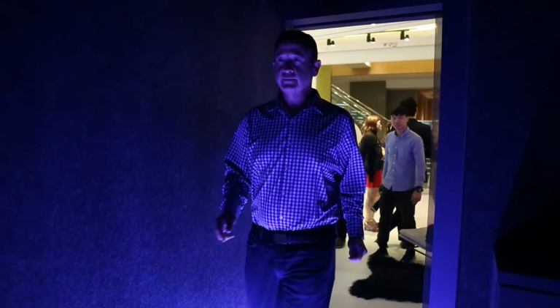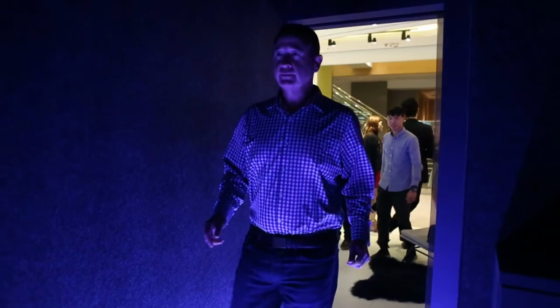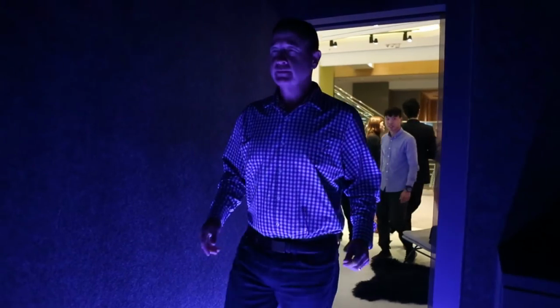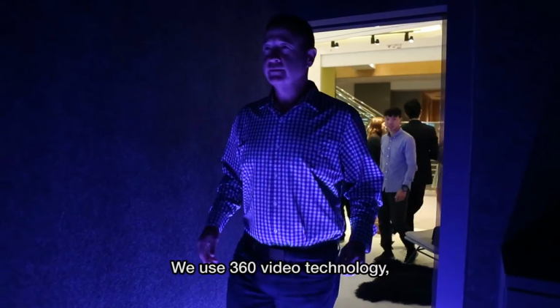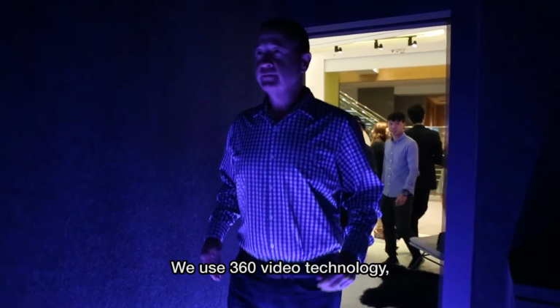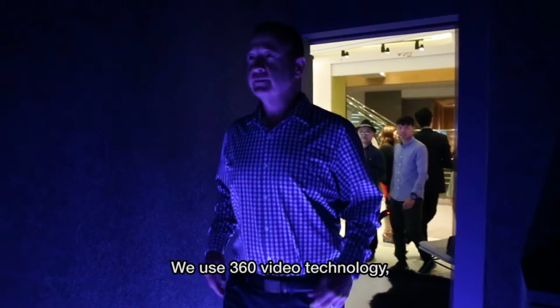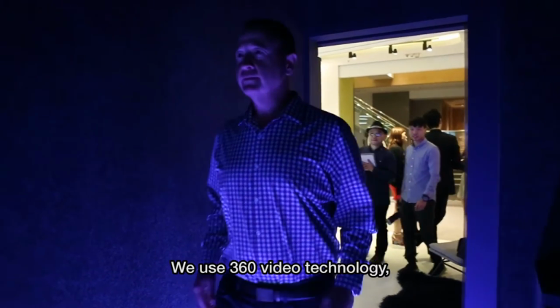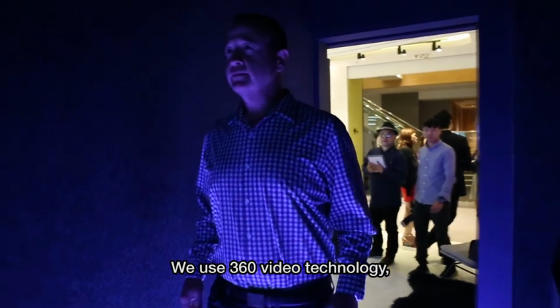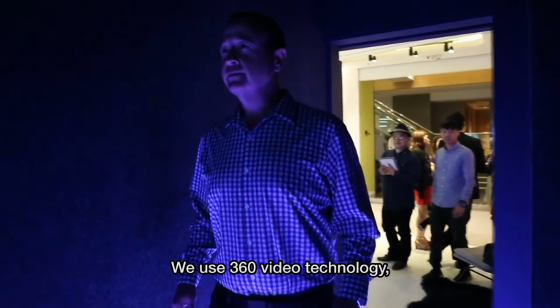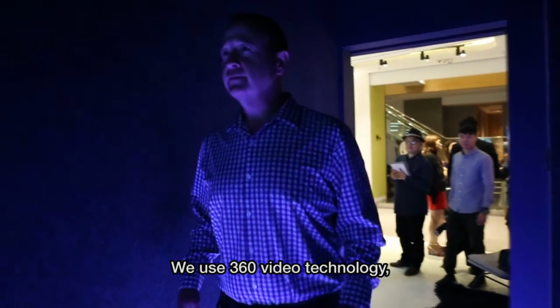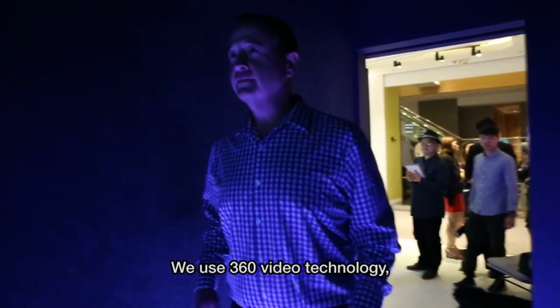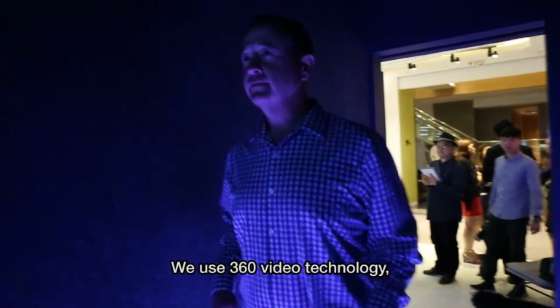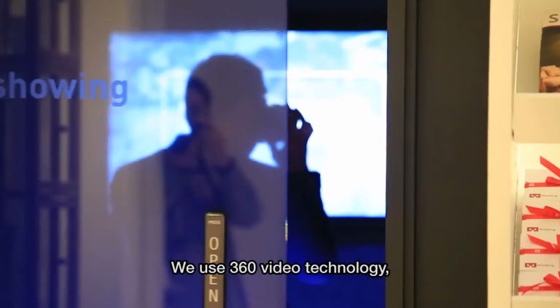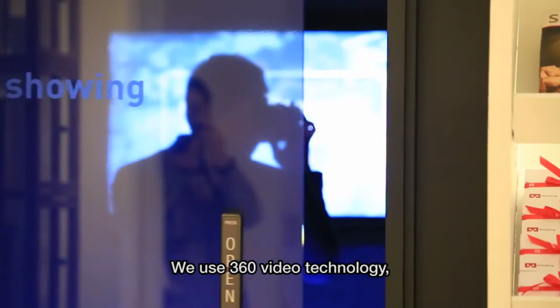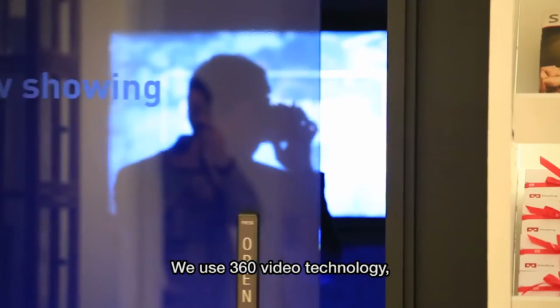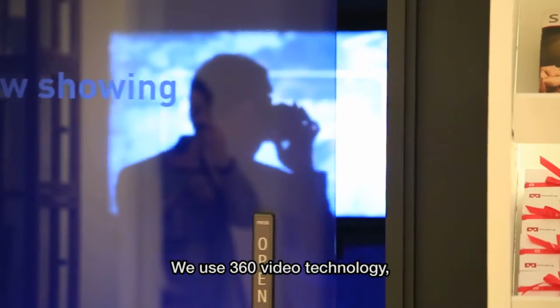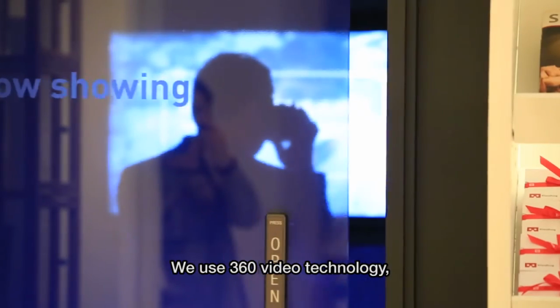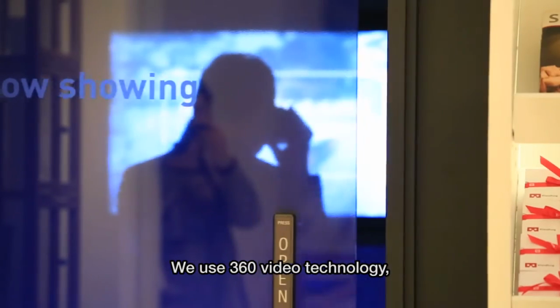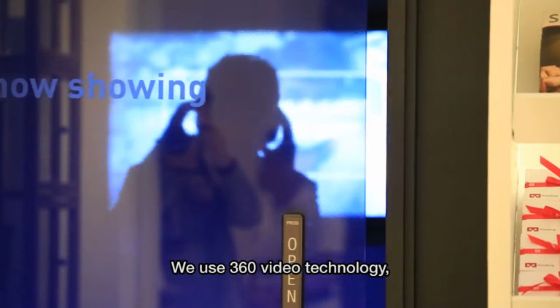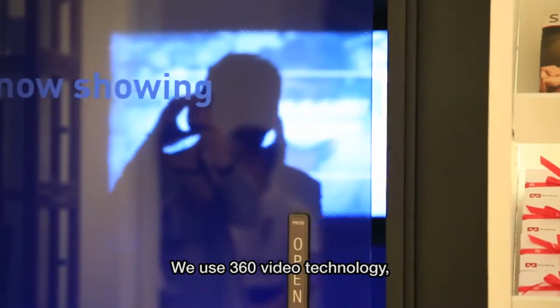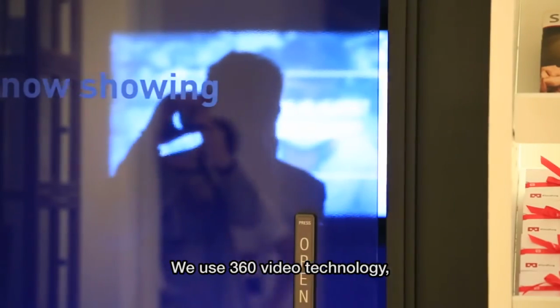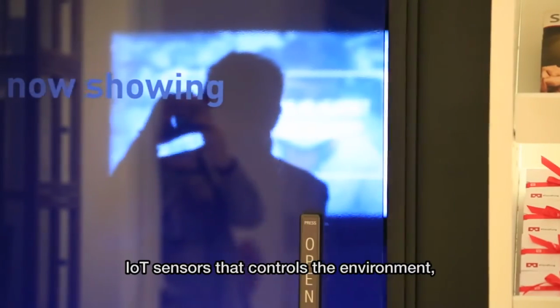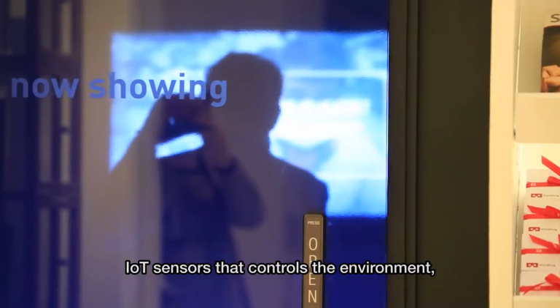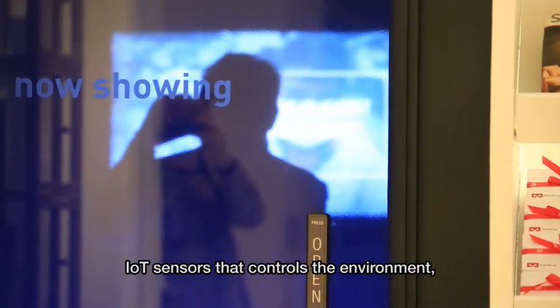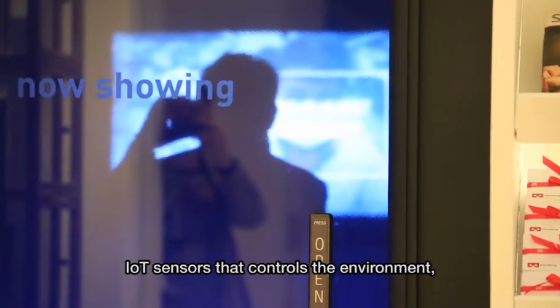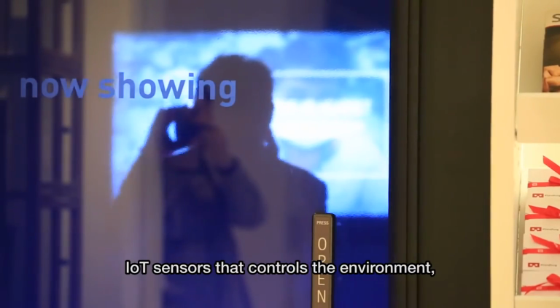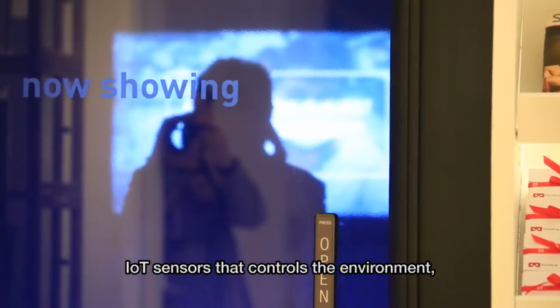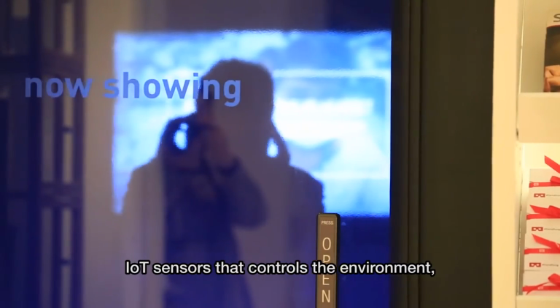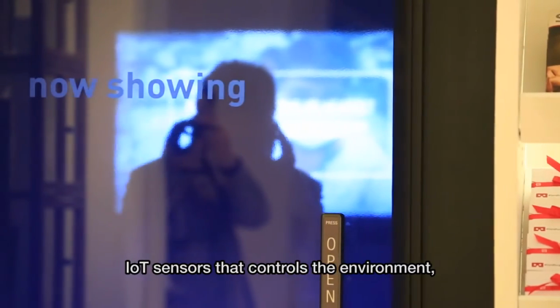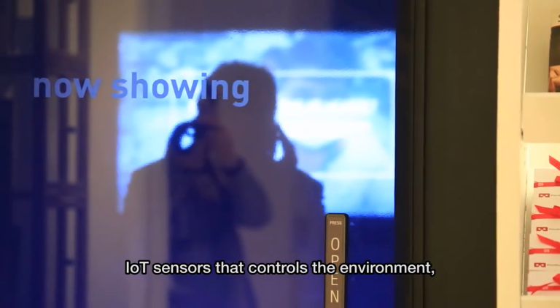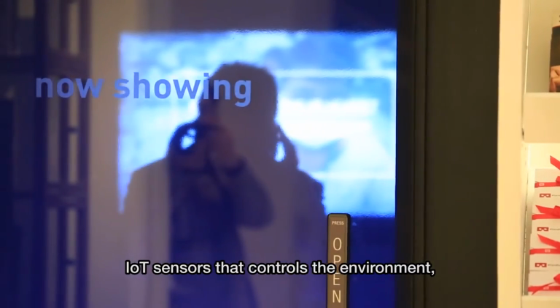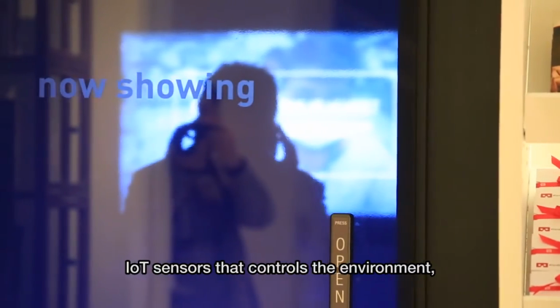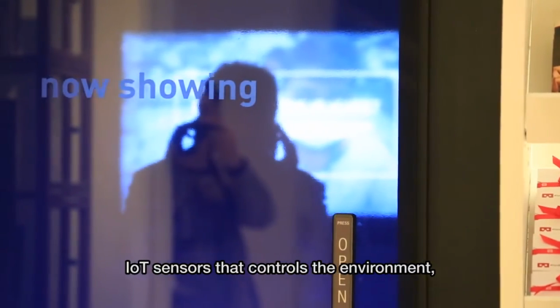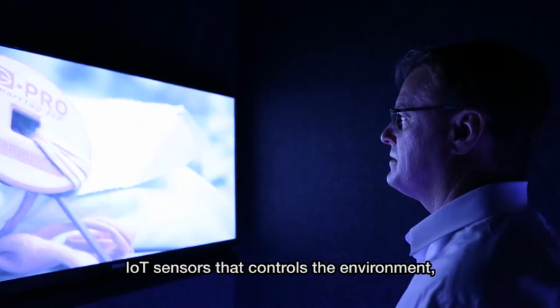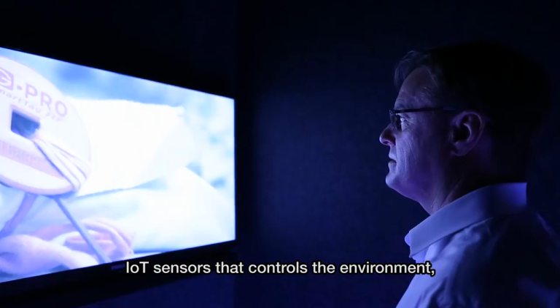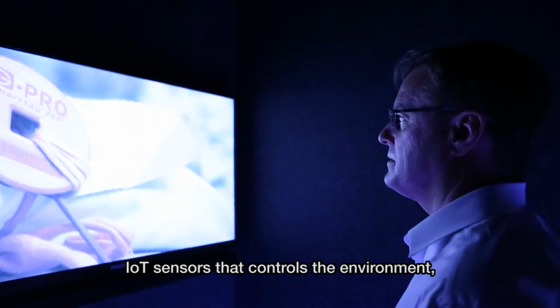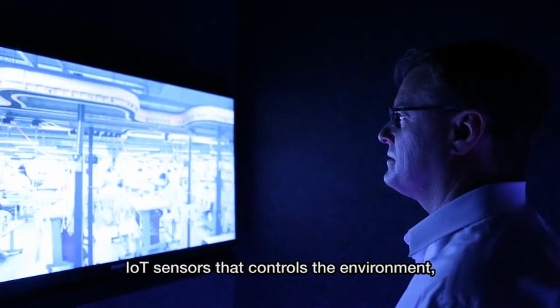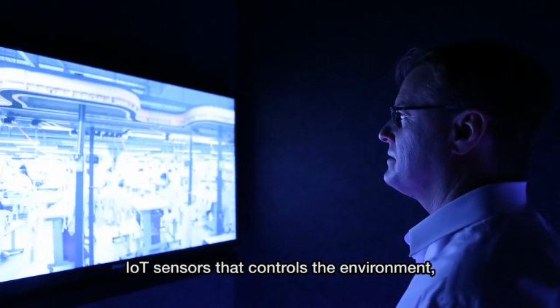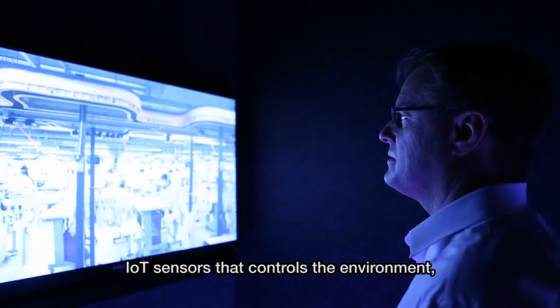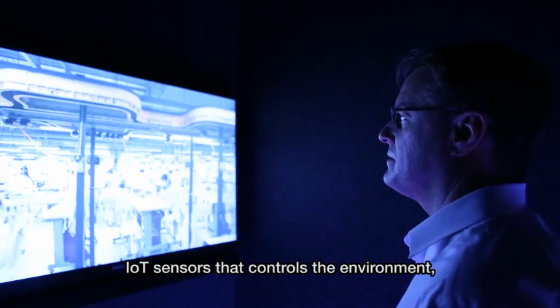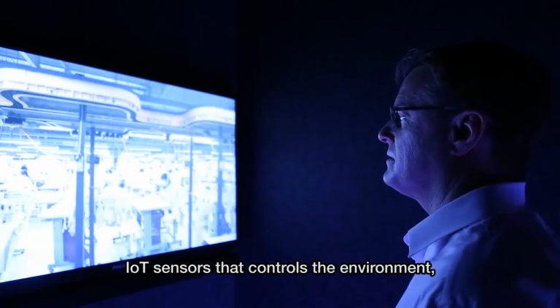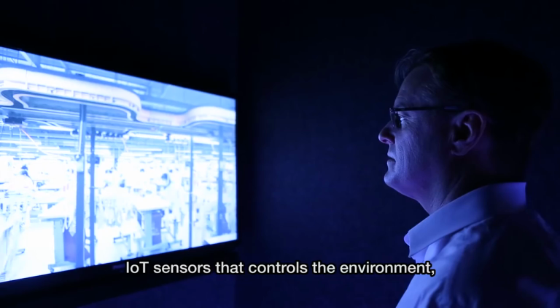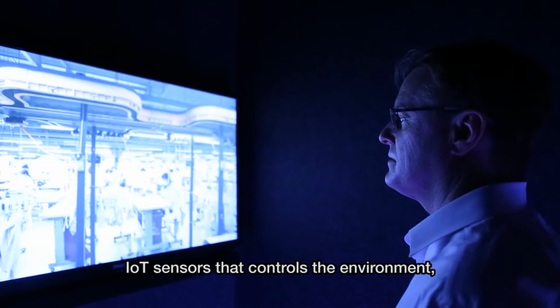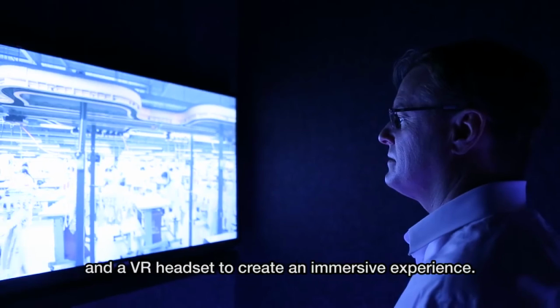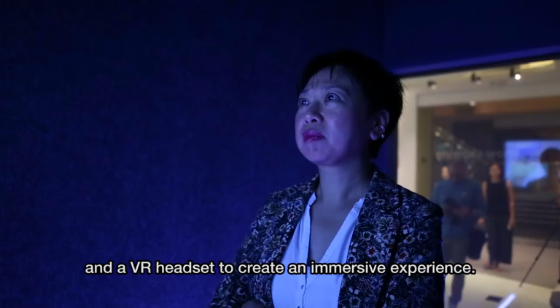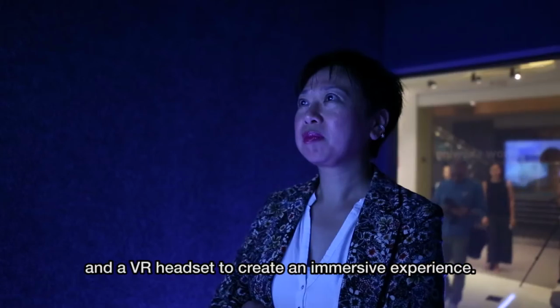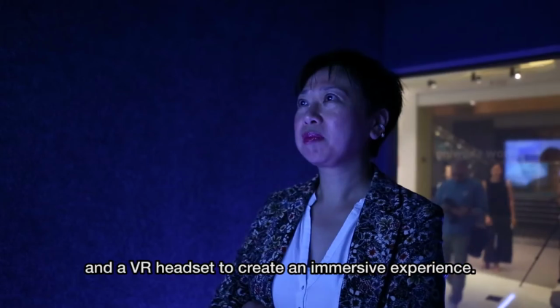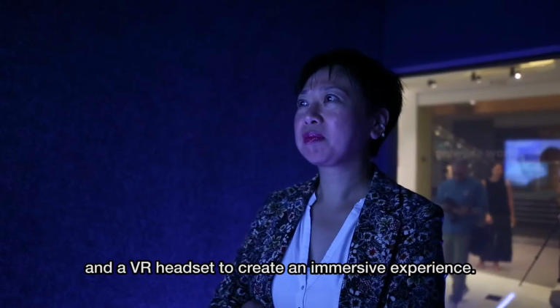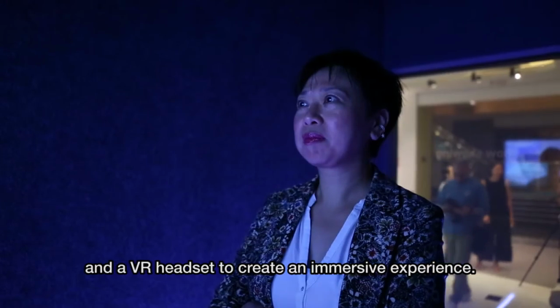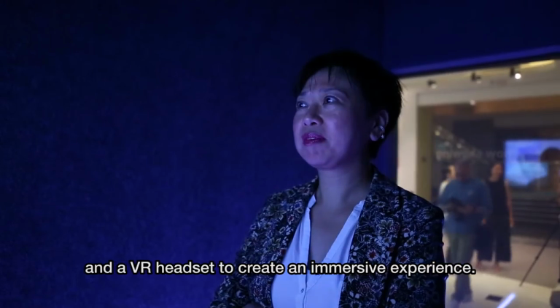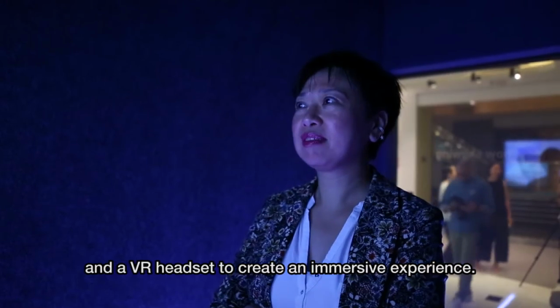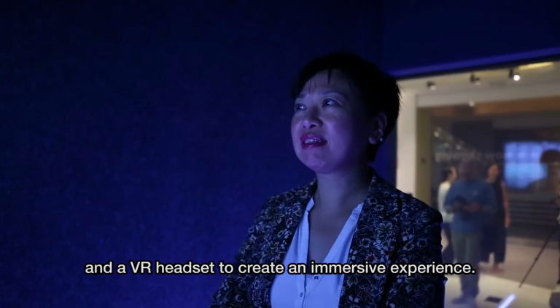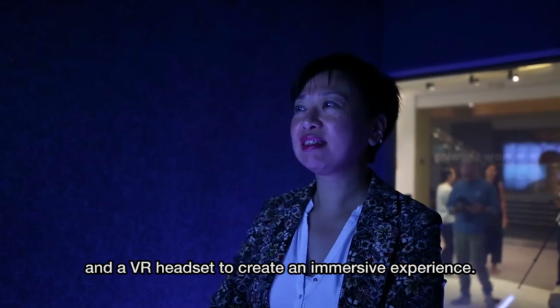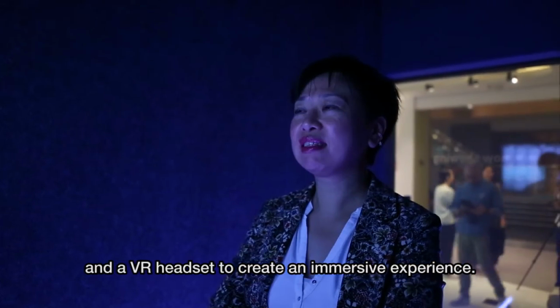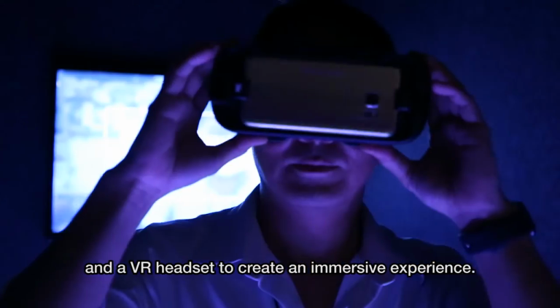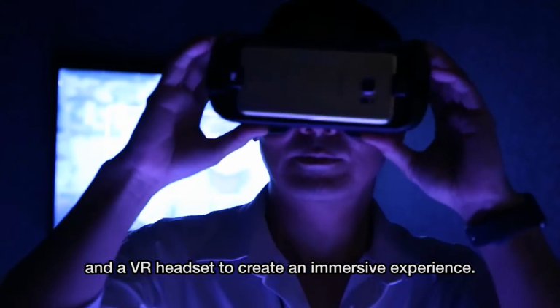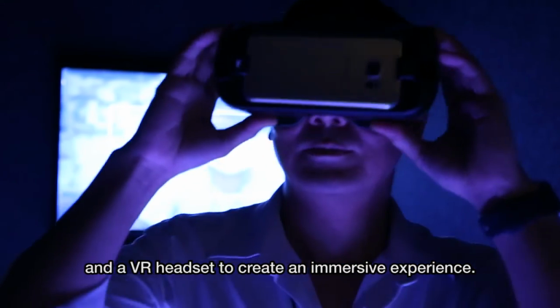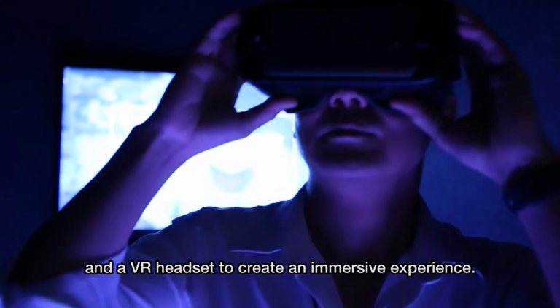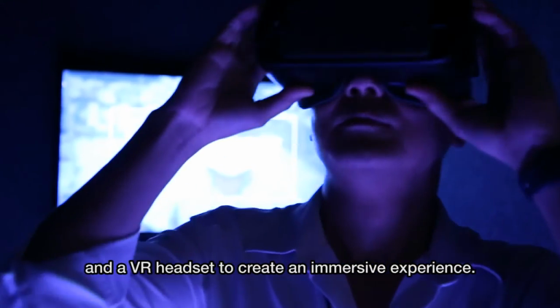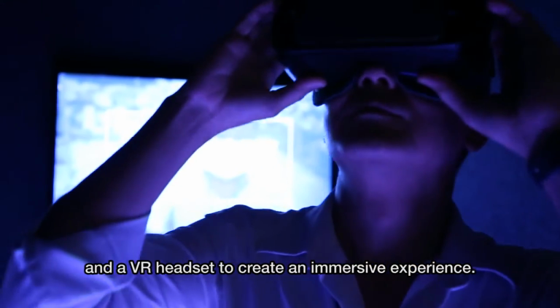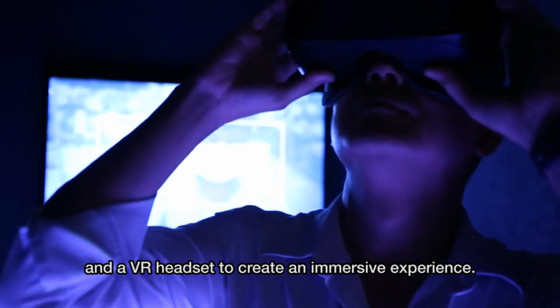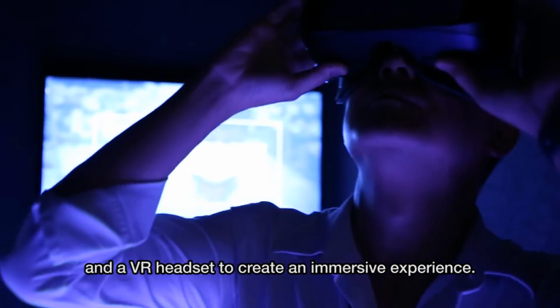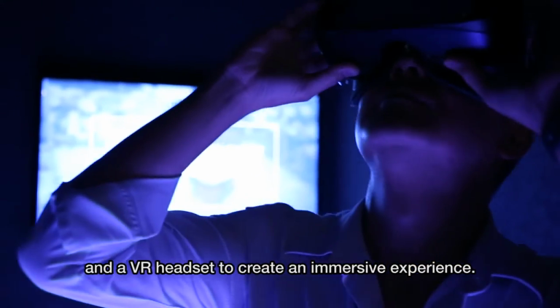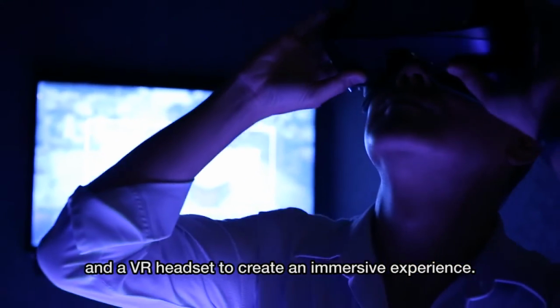We use 360 video technology, IoT sensors that control the environment, and a VR headset to create an immersive experience.